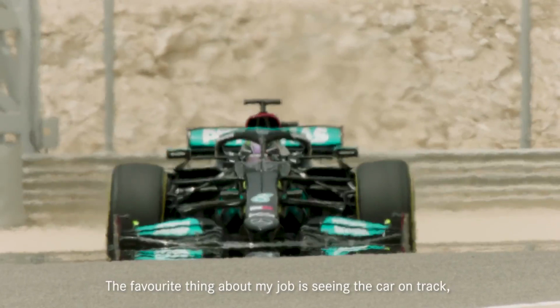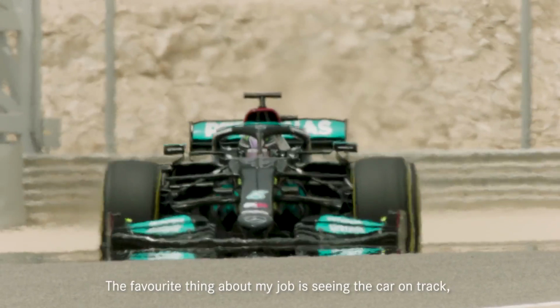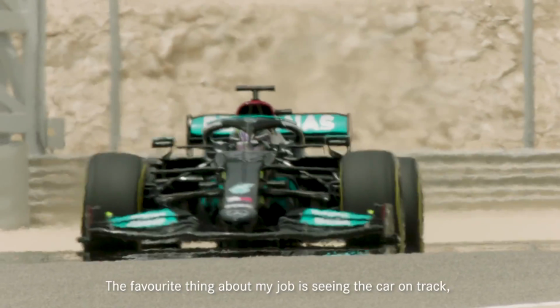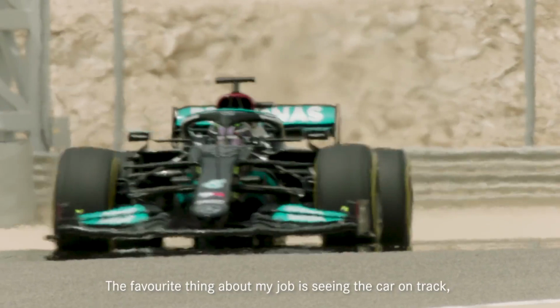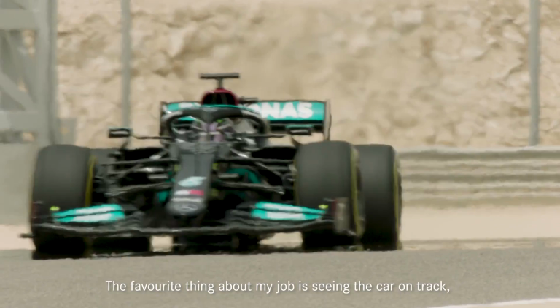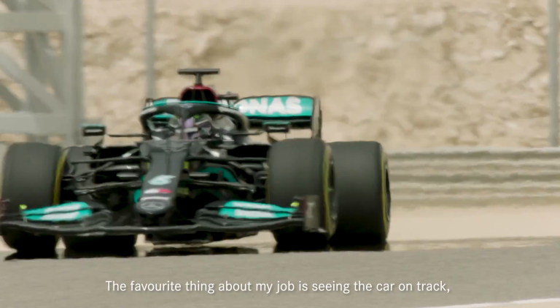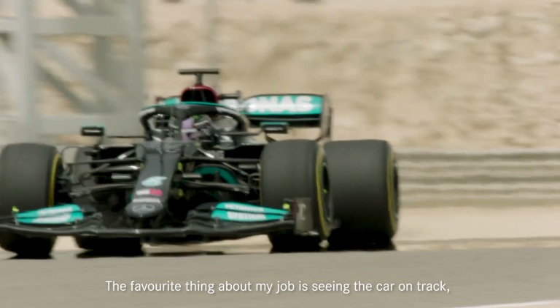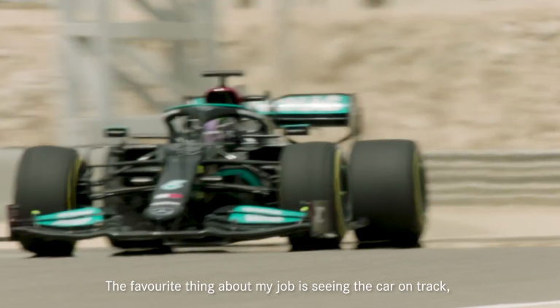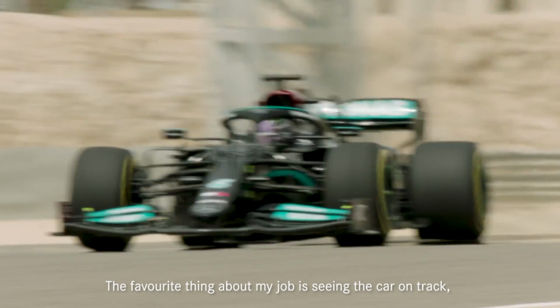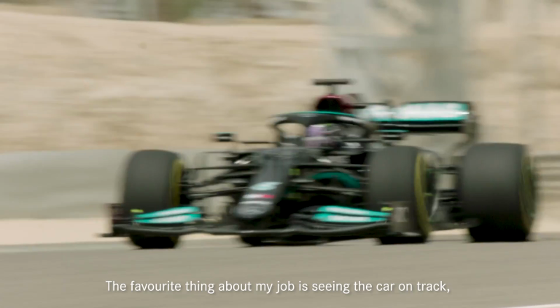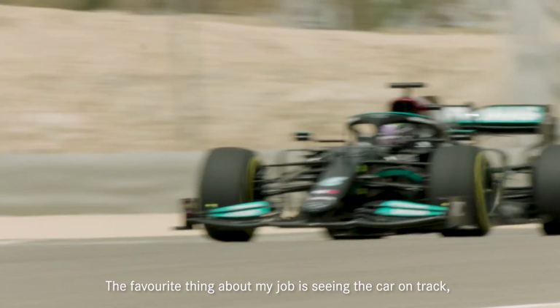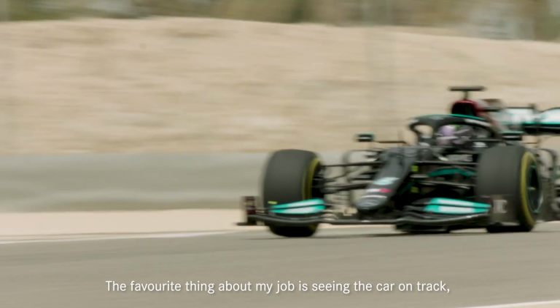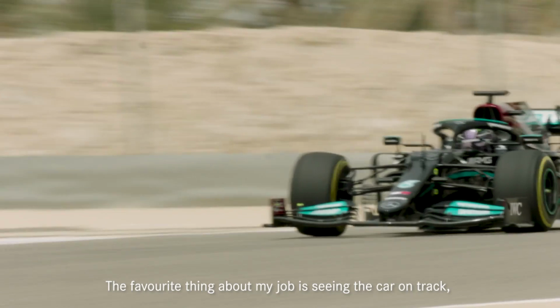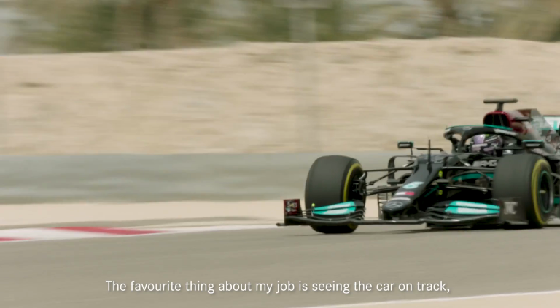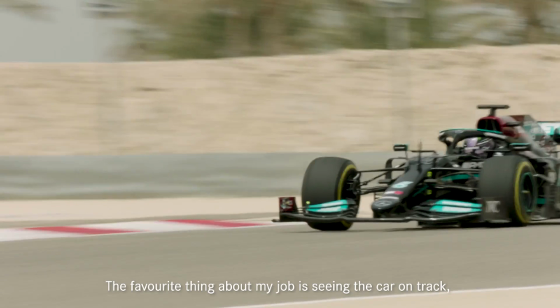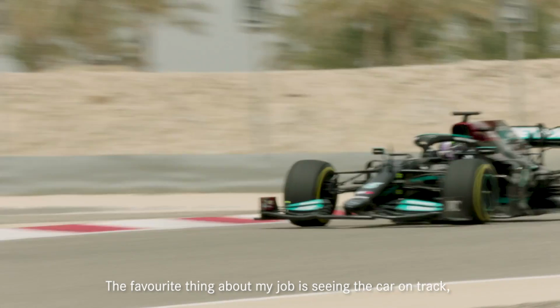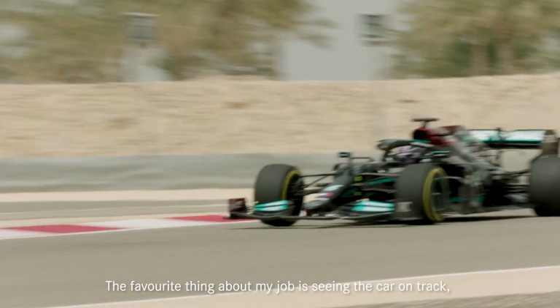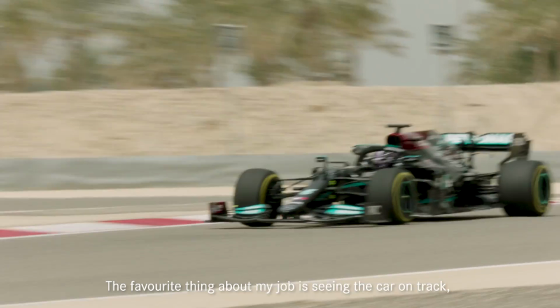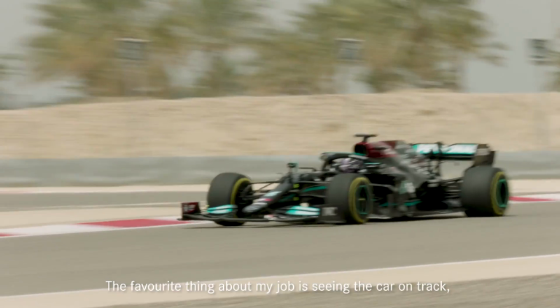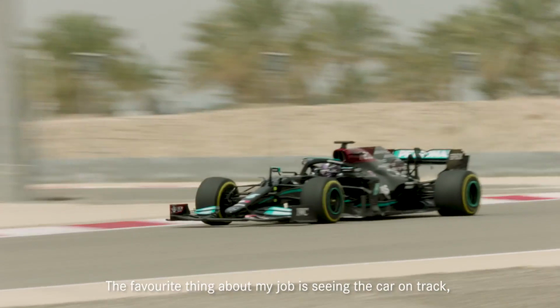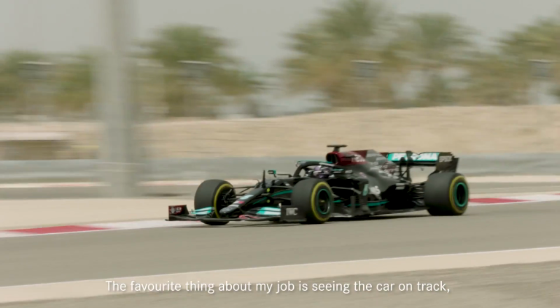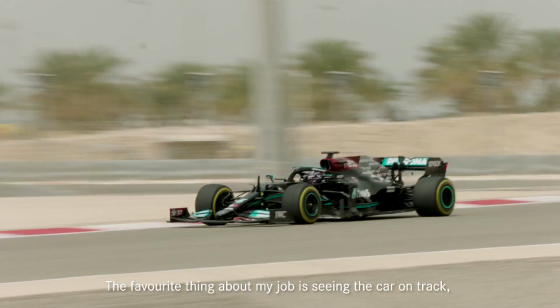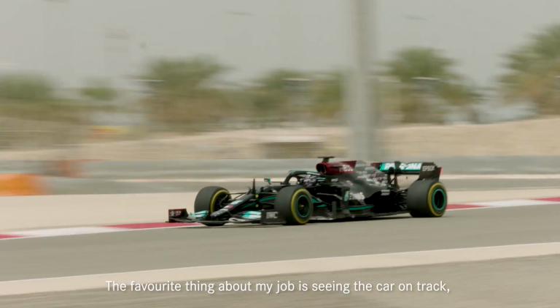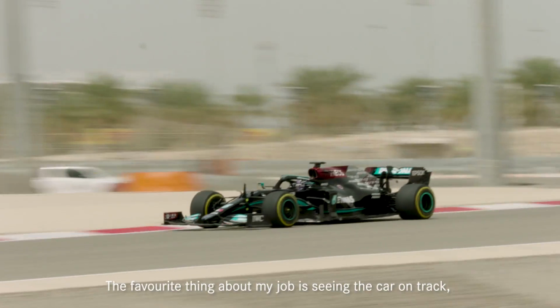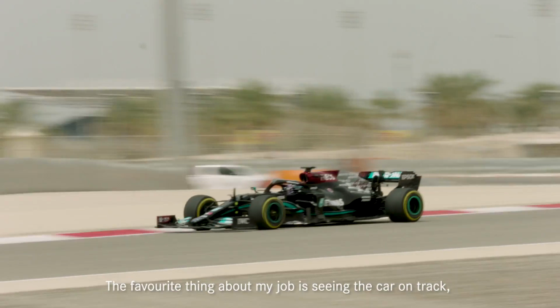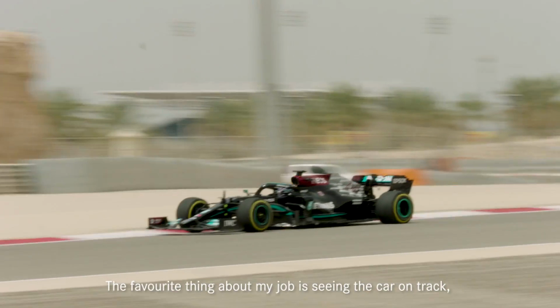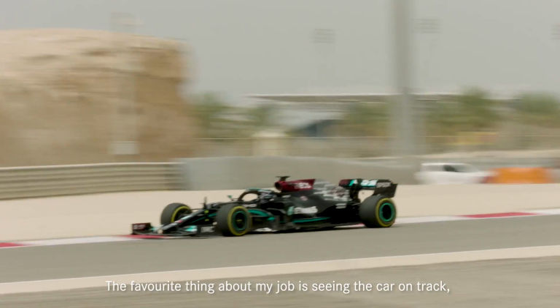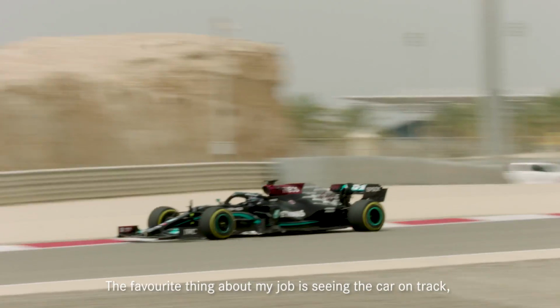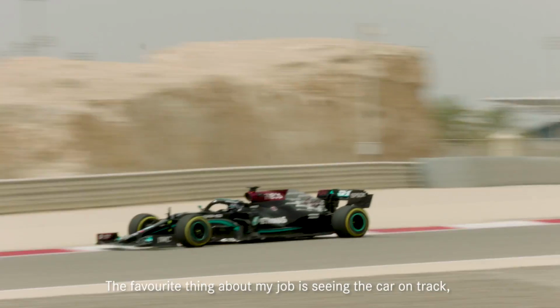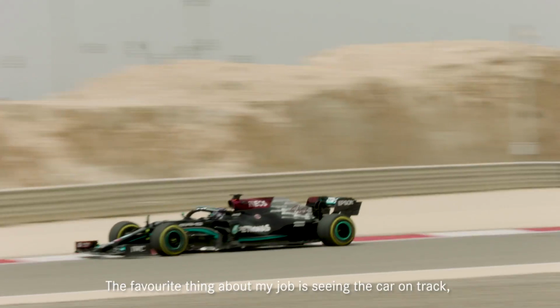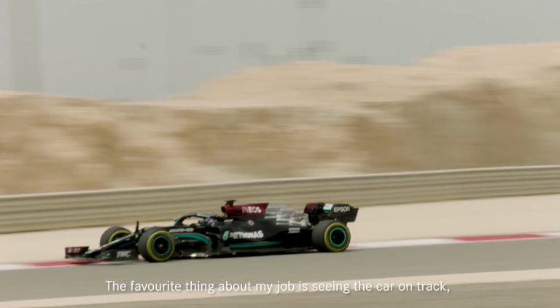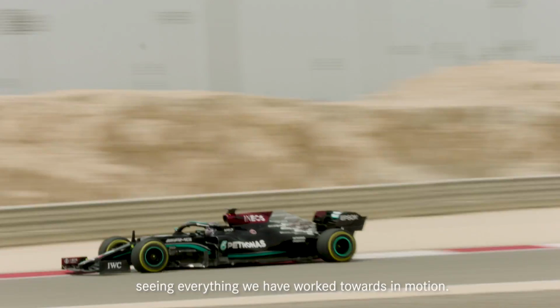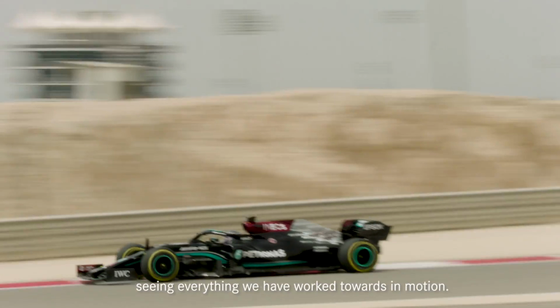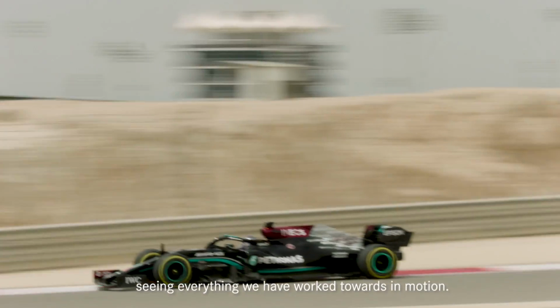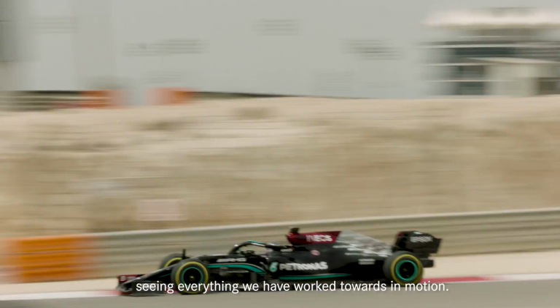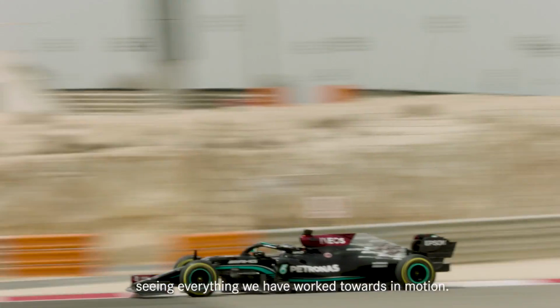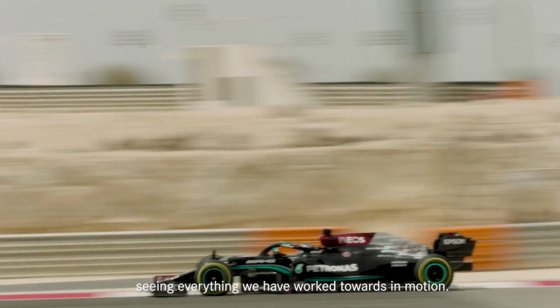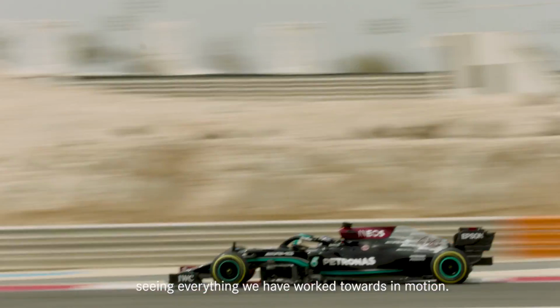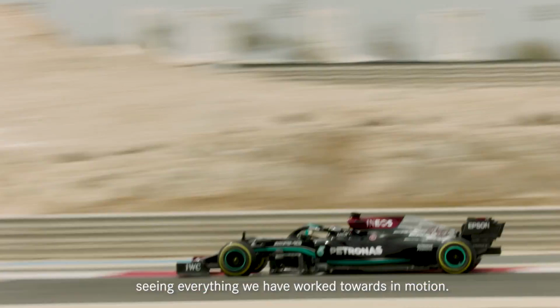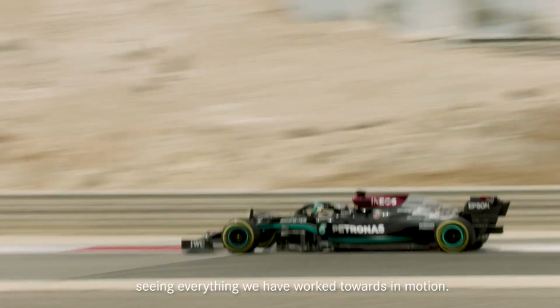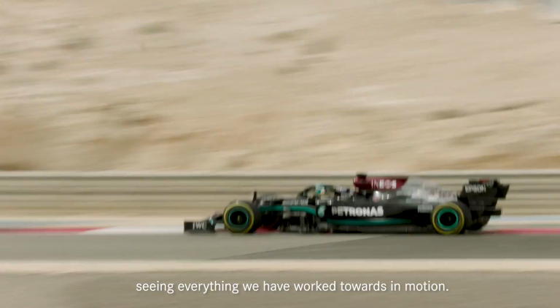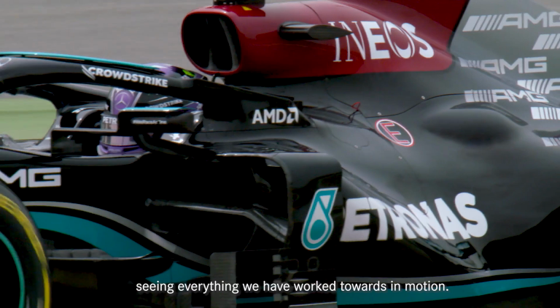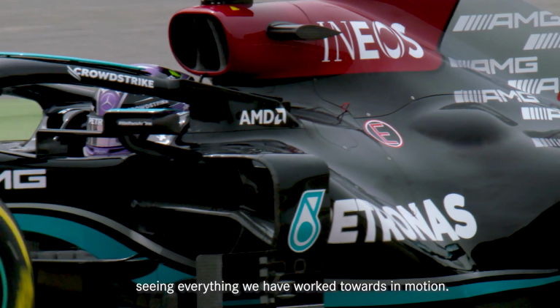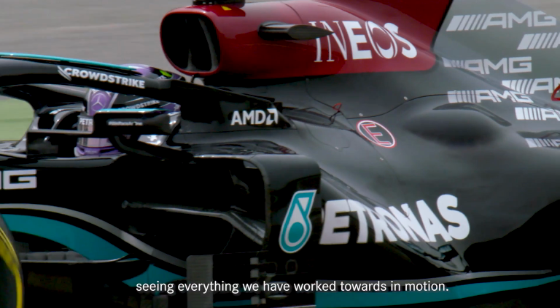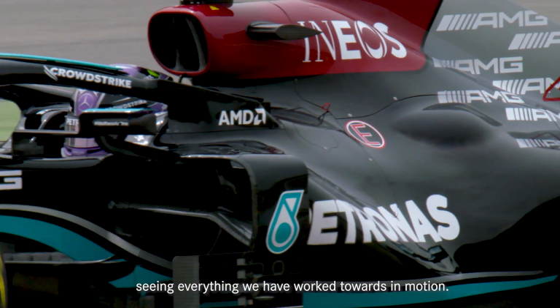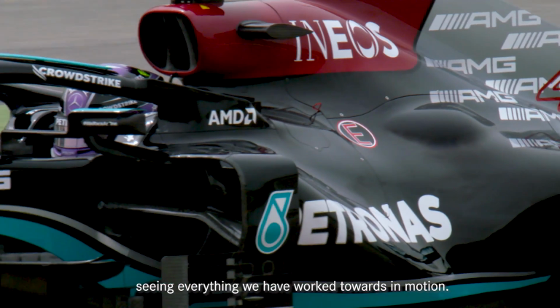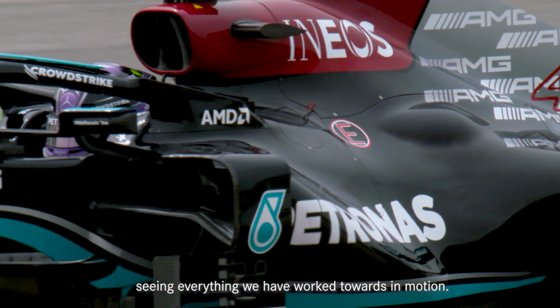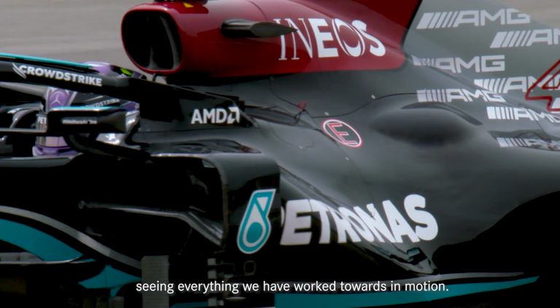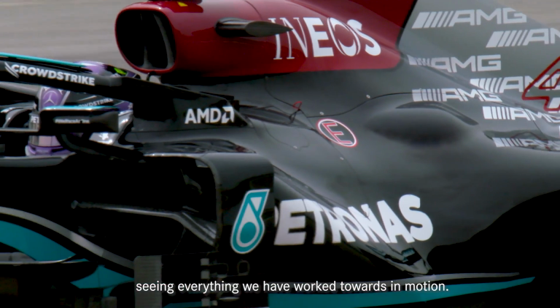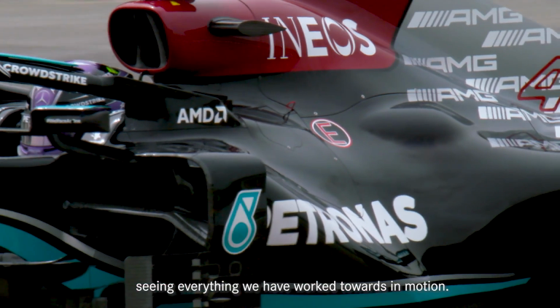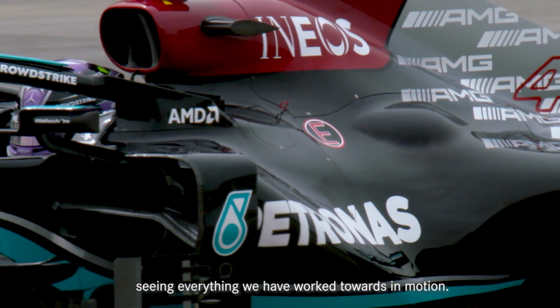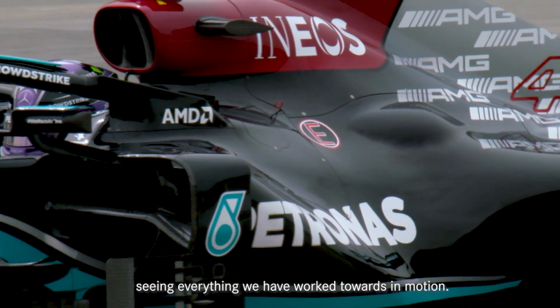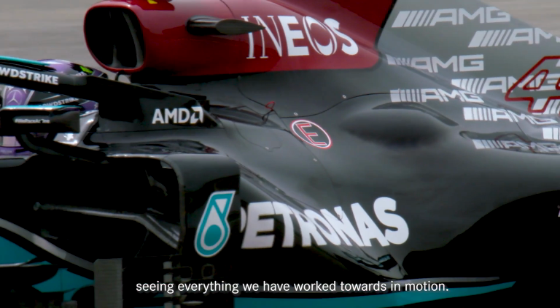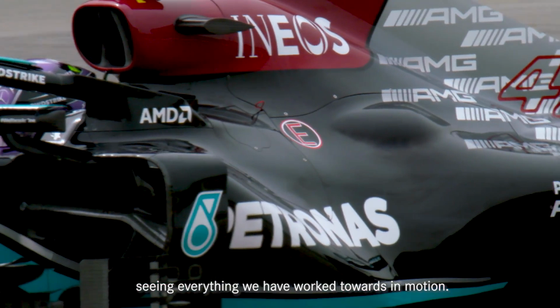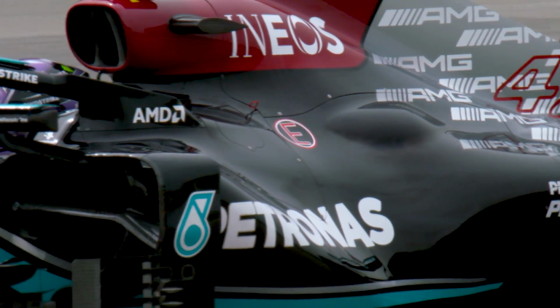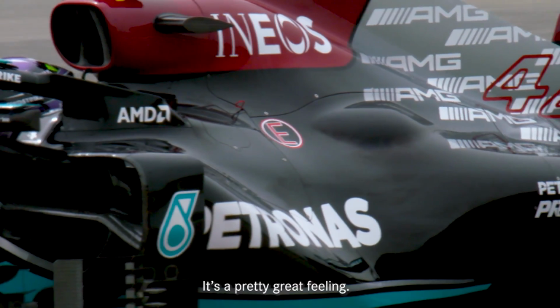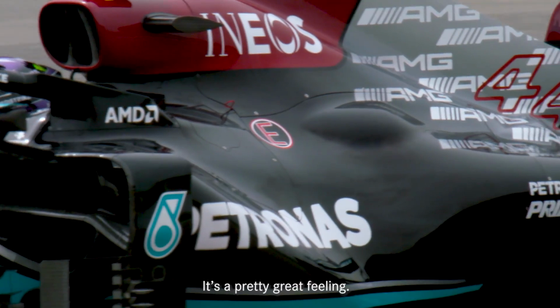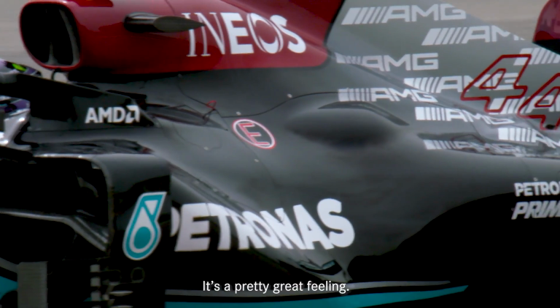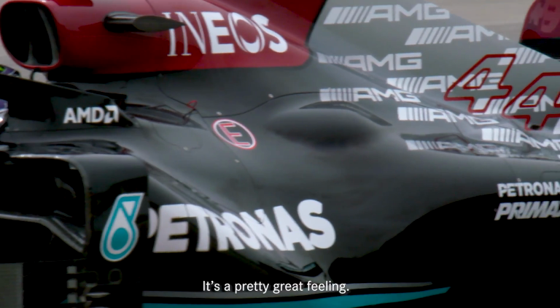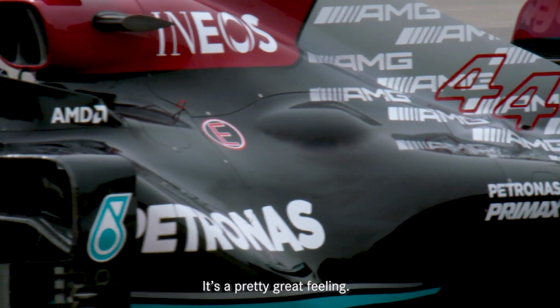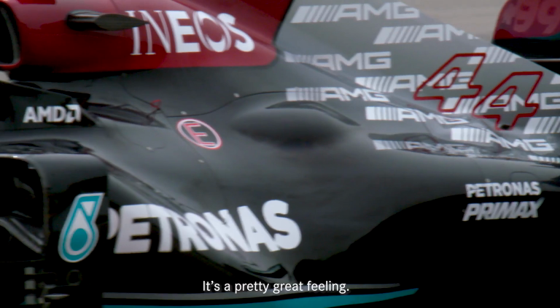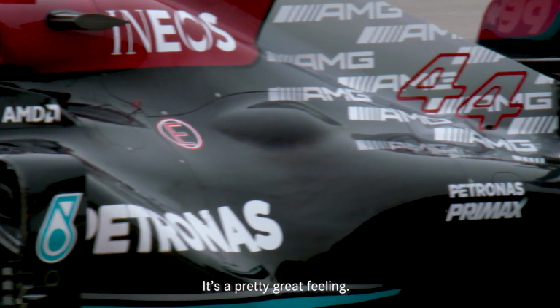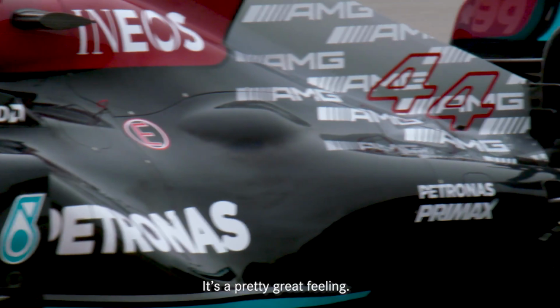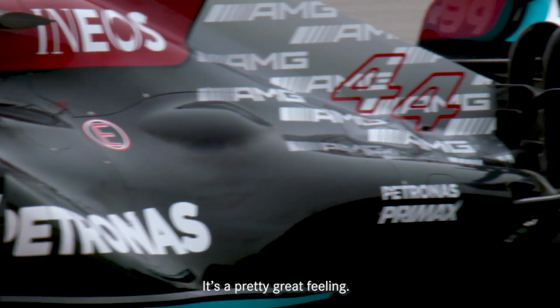My favourite thing about my job is seeing the car out on track, seeing everything we've worked towards in motion. It's a pretty great feeling.